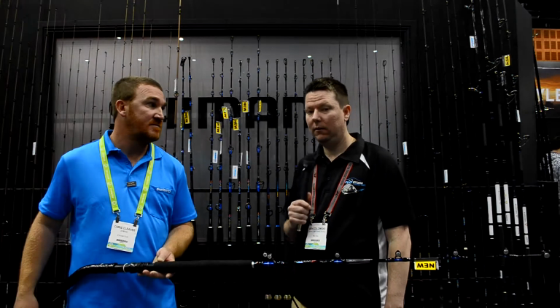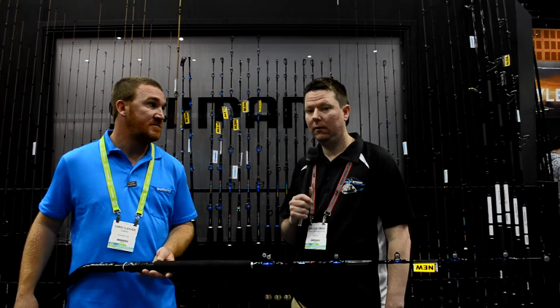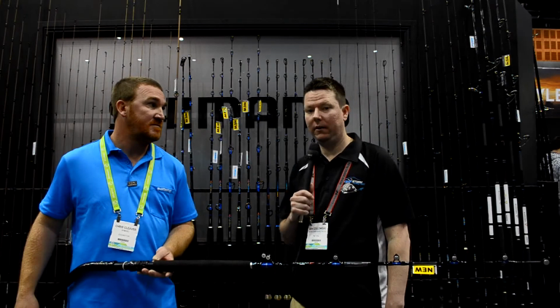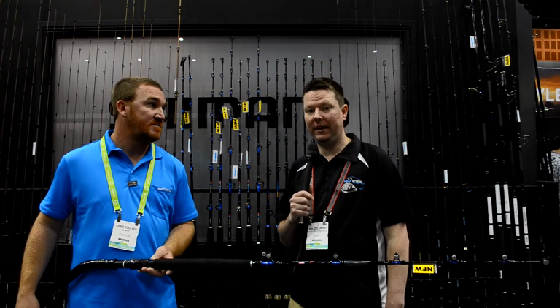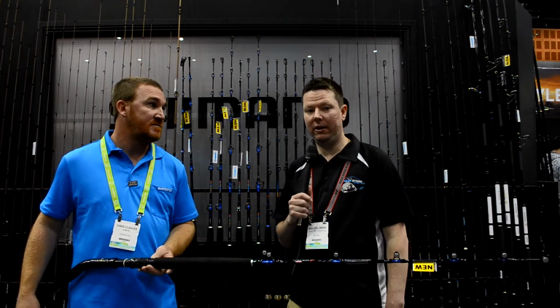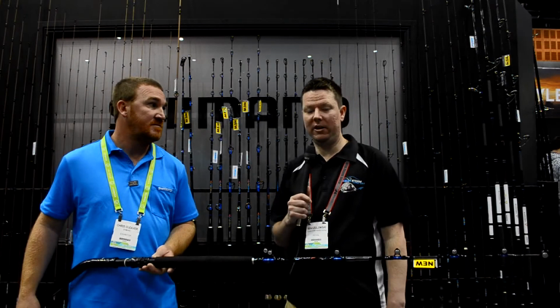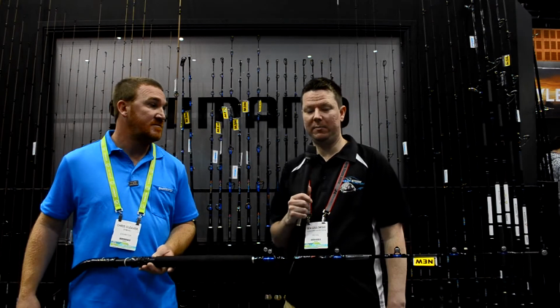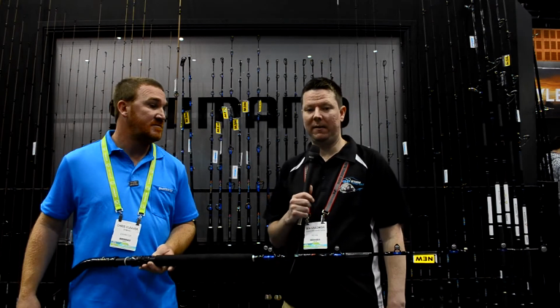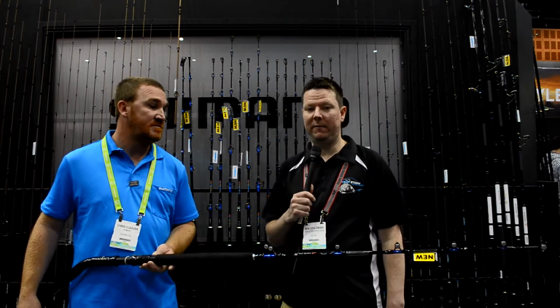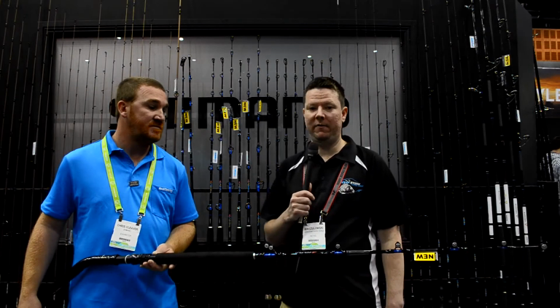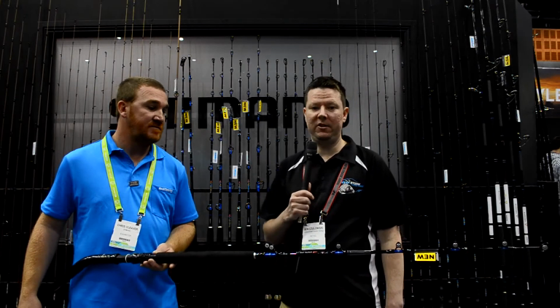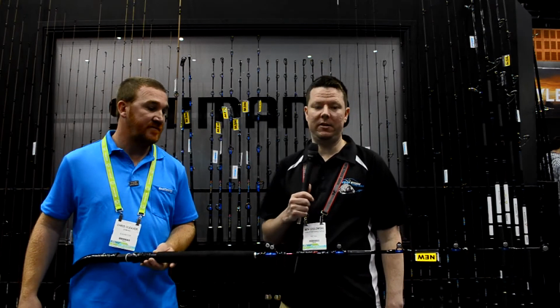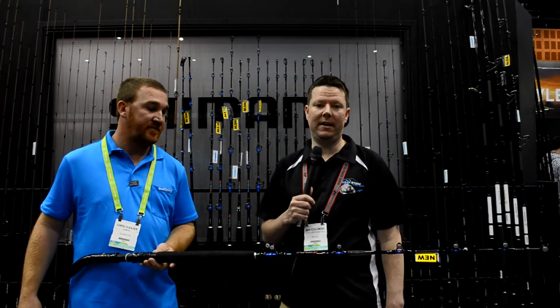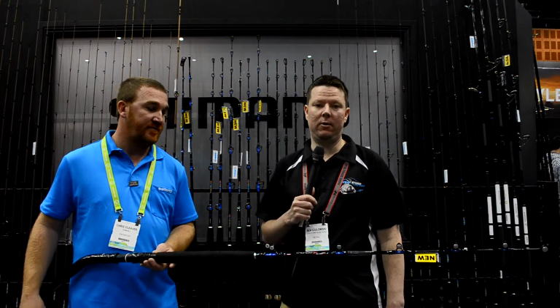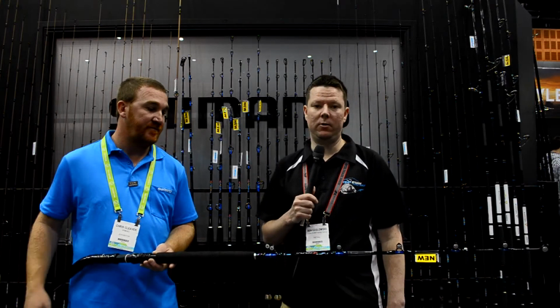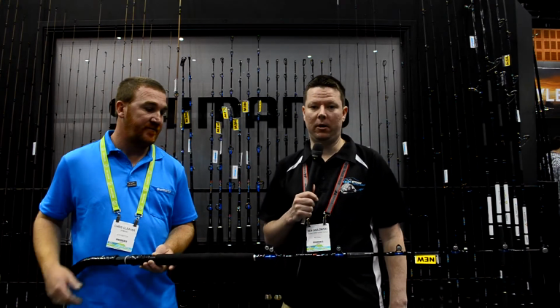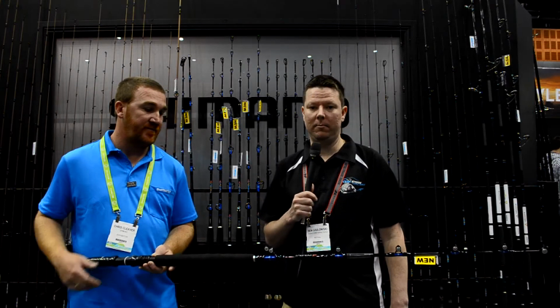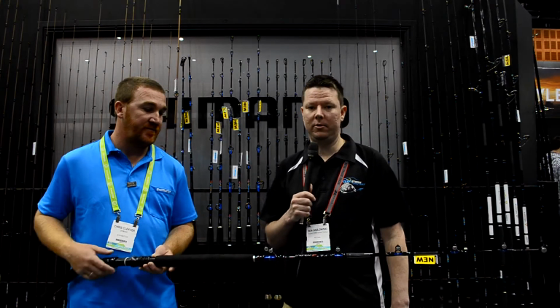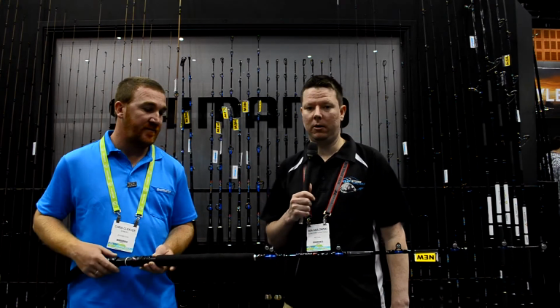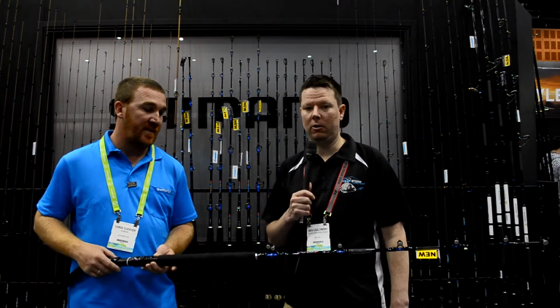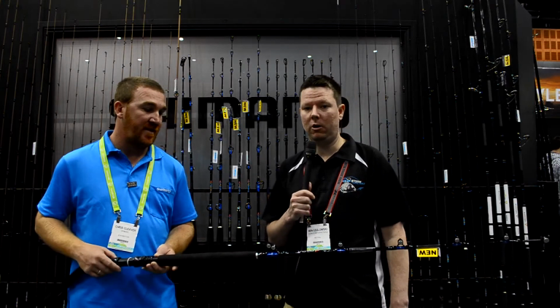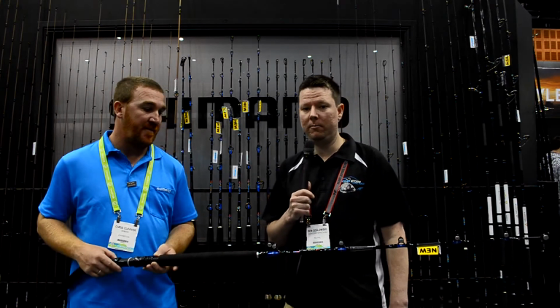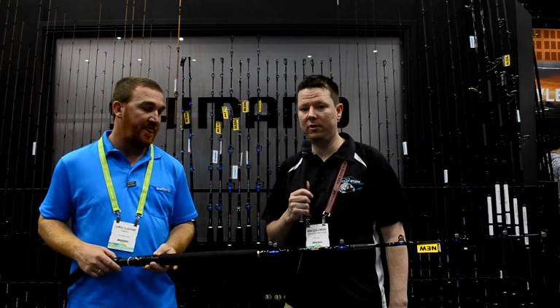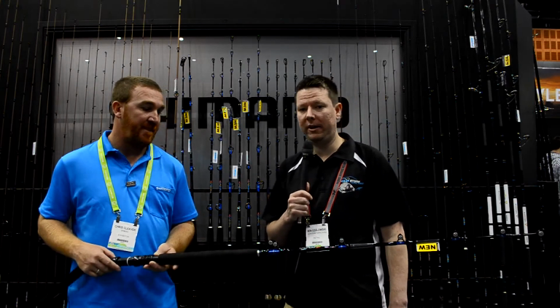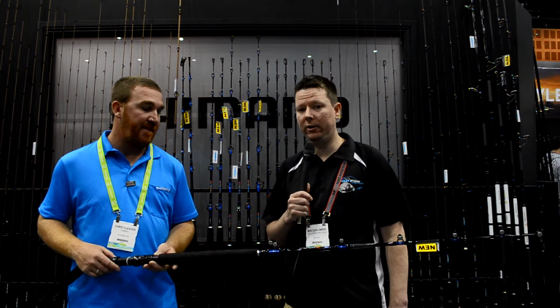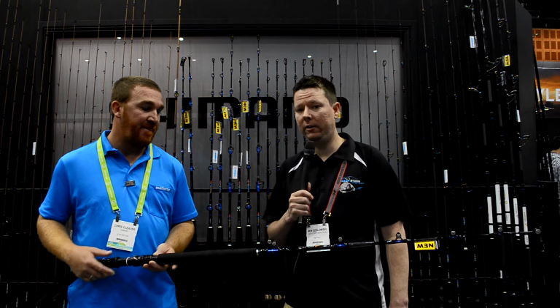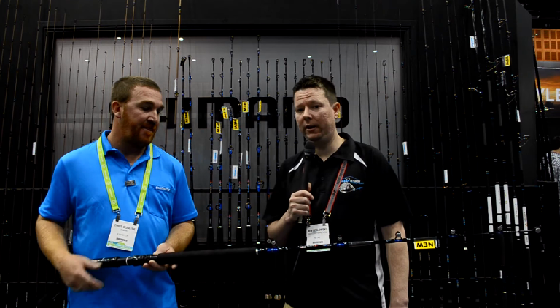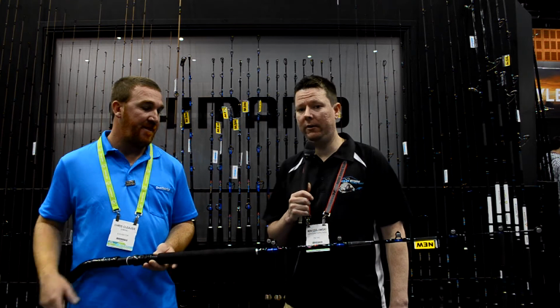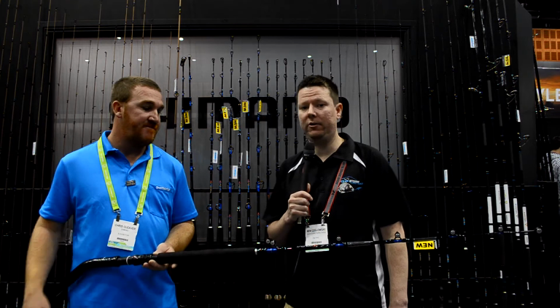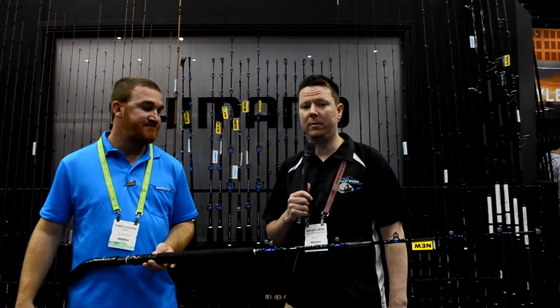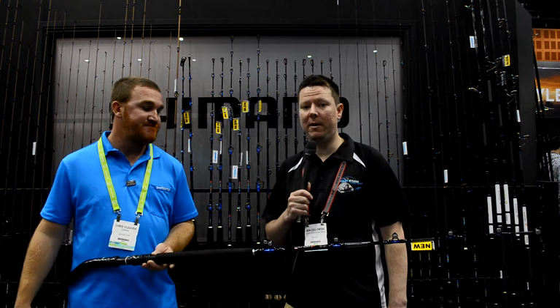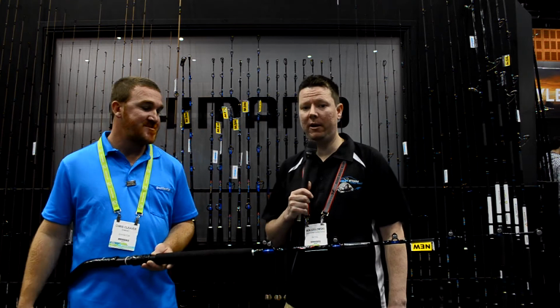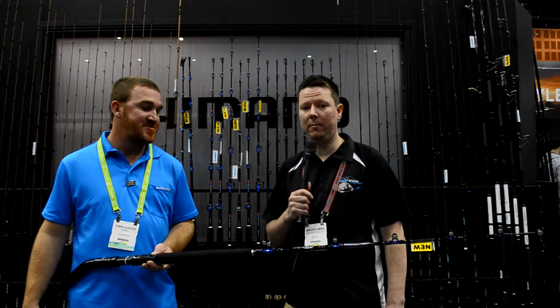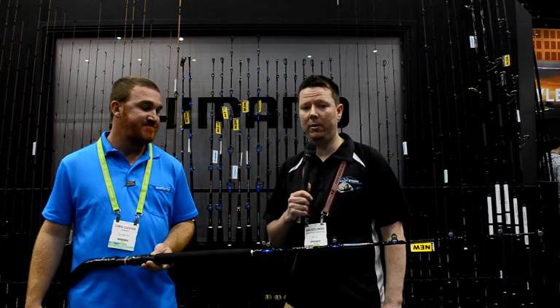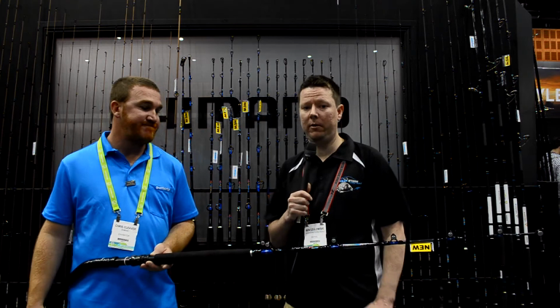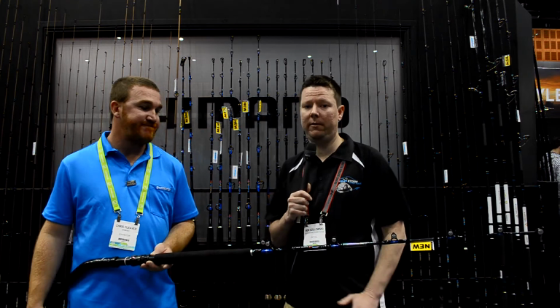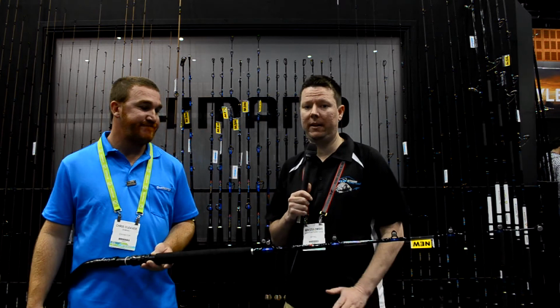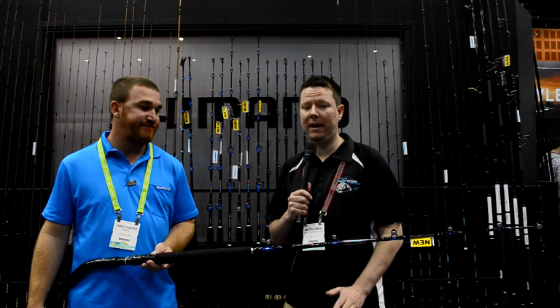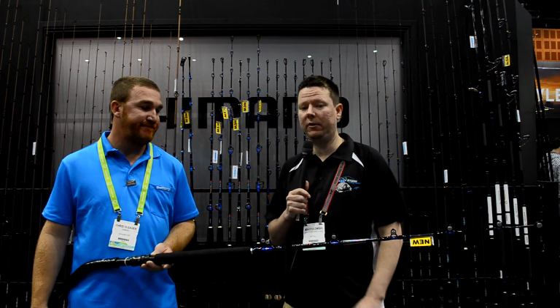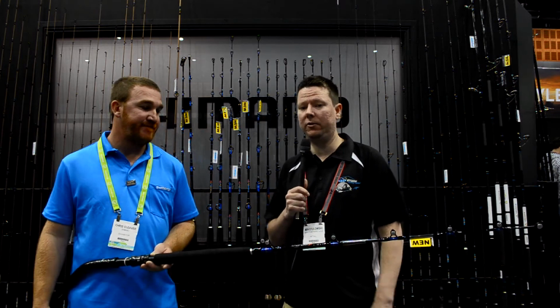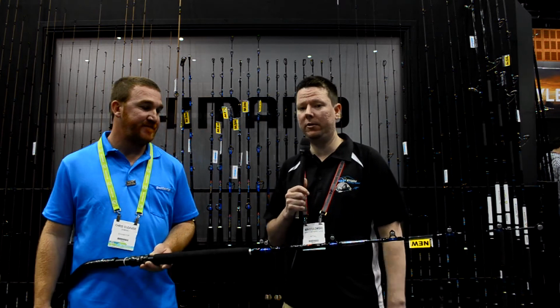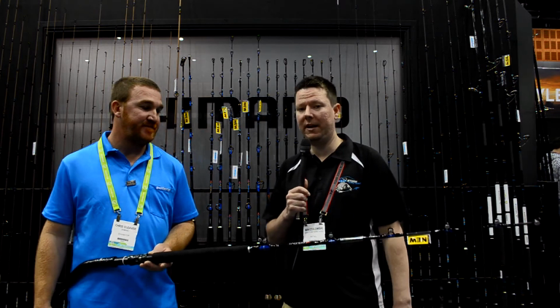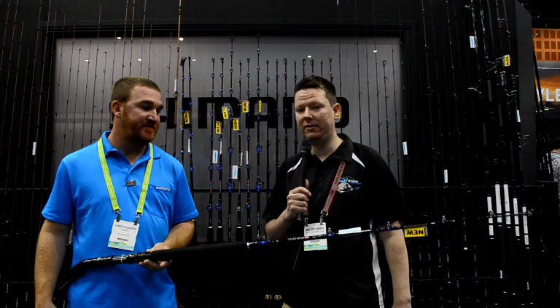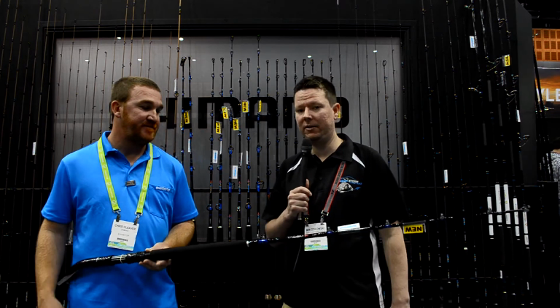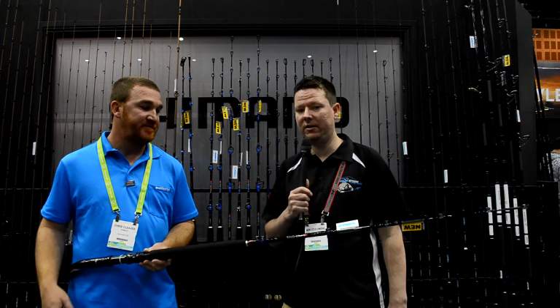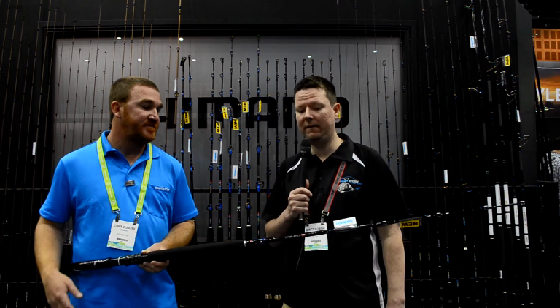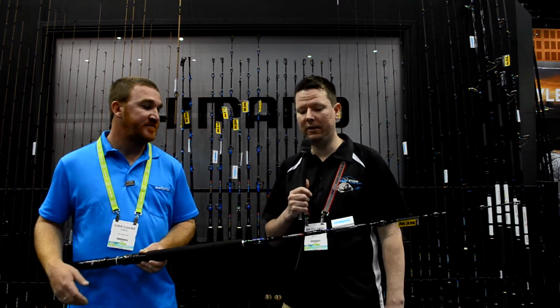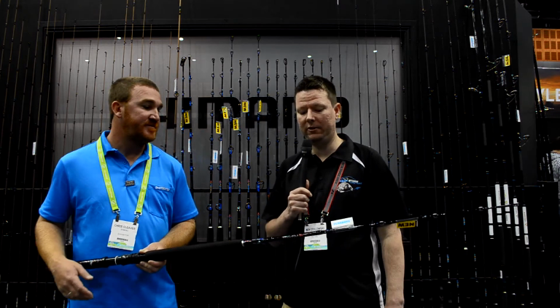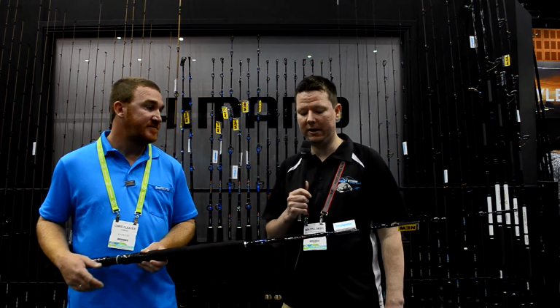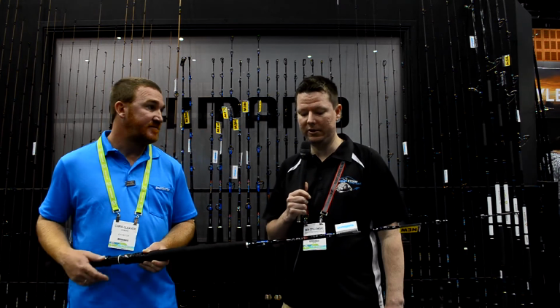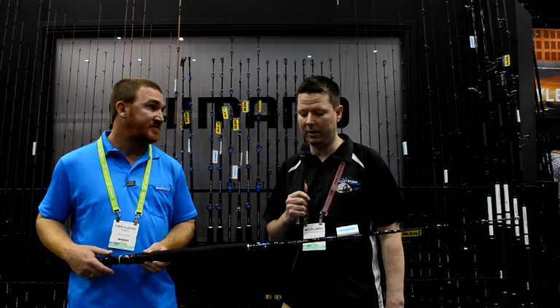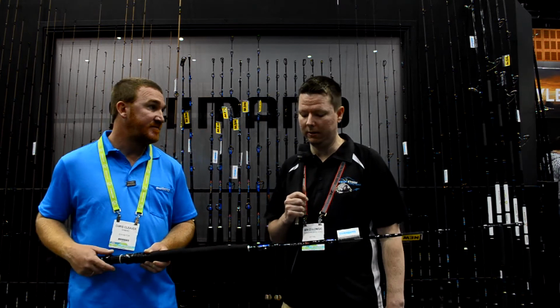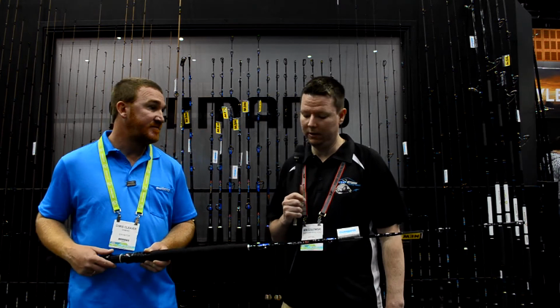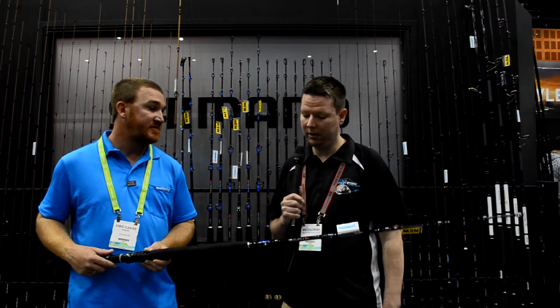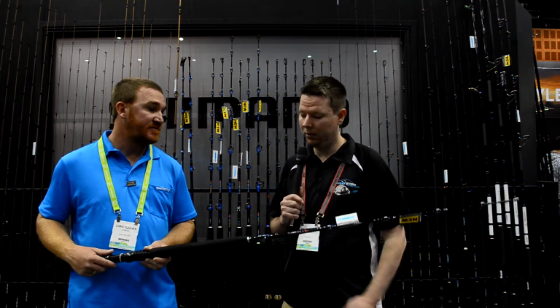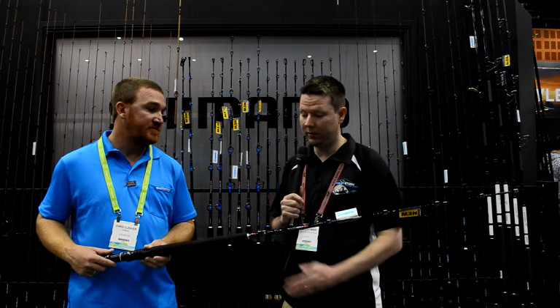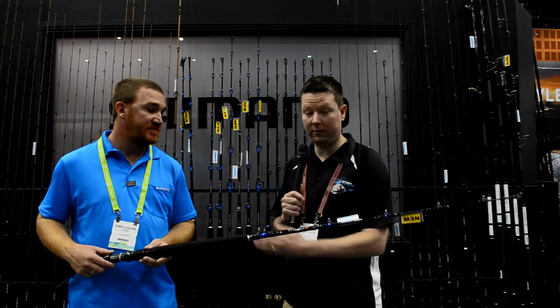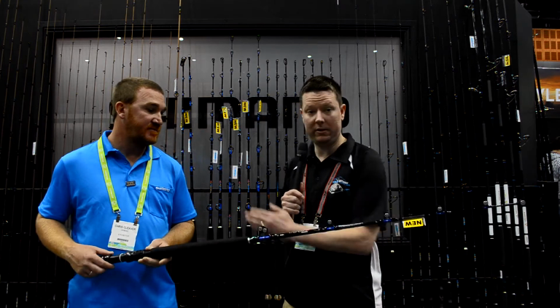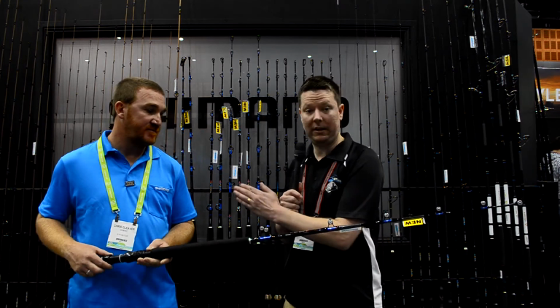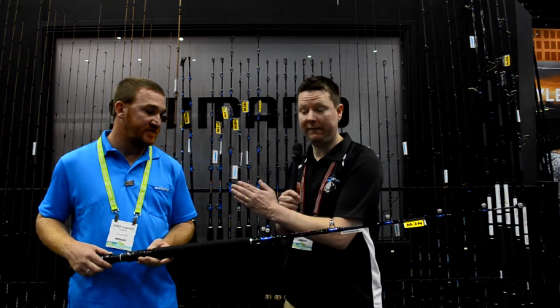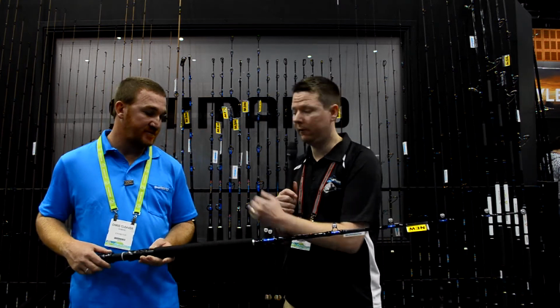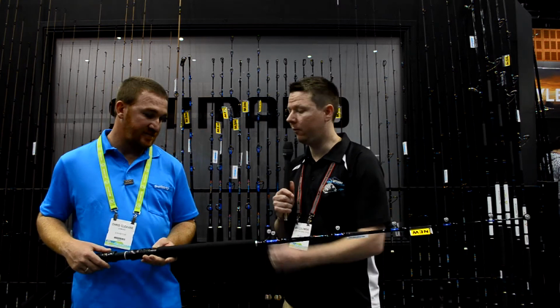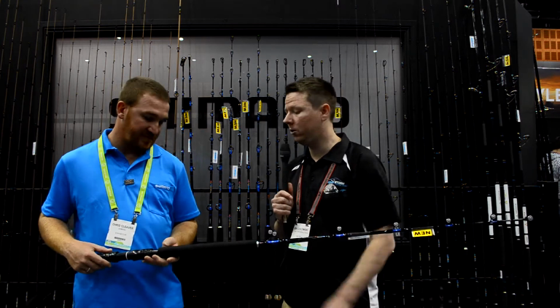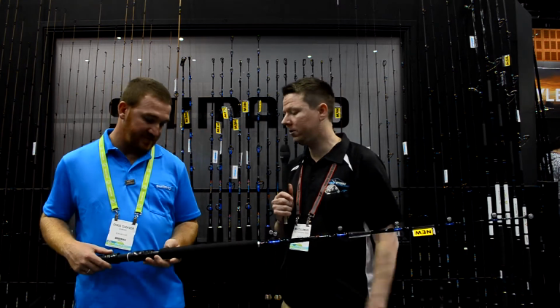G'day guys, Ben from FishingTackleShop.com.au here at the Shimano booth at the AFTA 2017 trade show with Chris Cleaver.